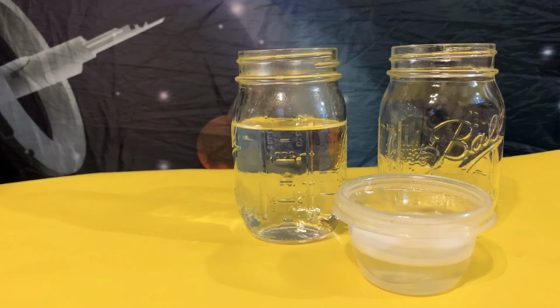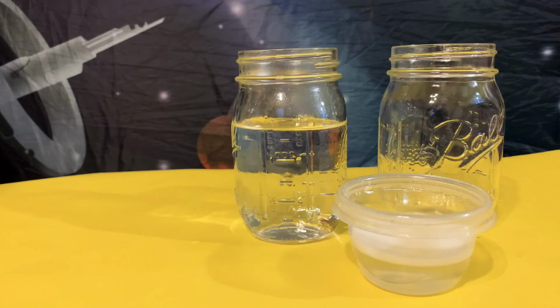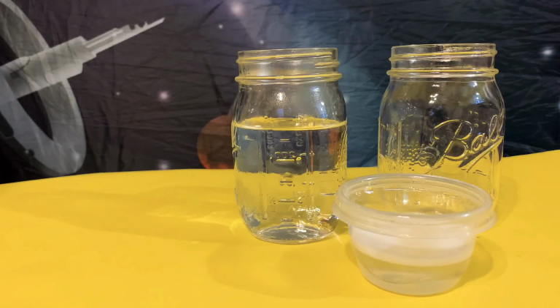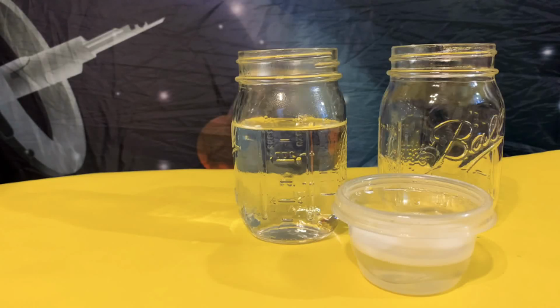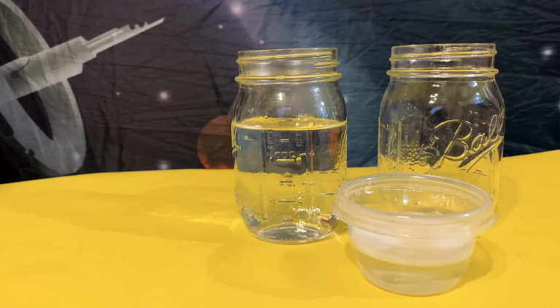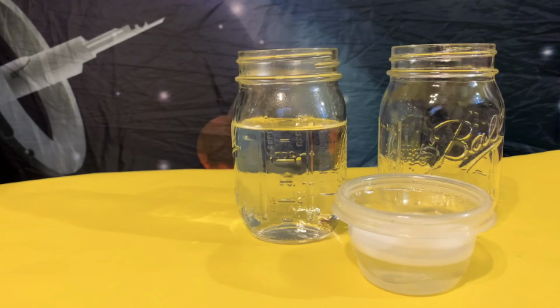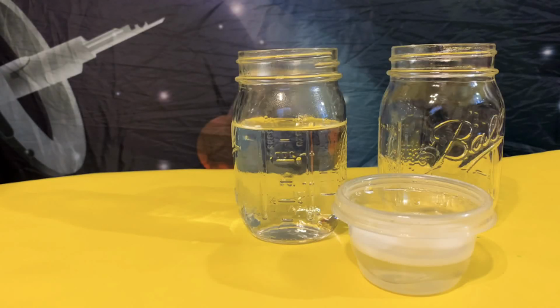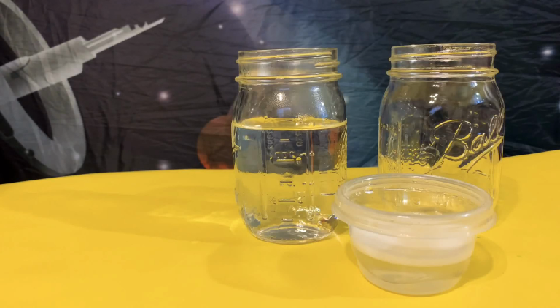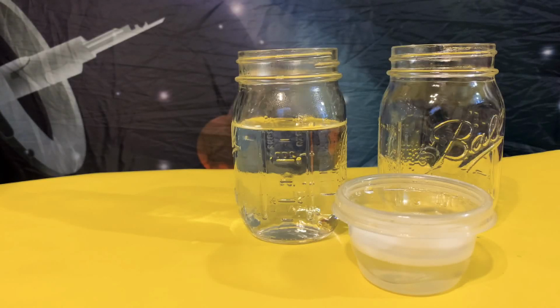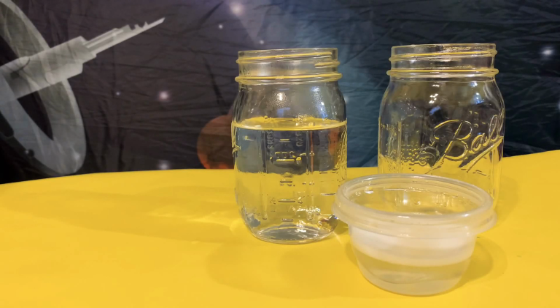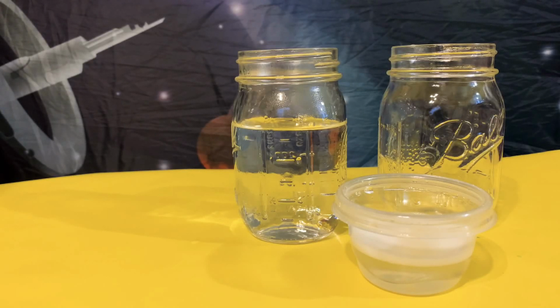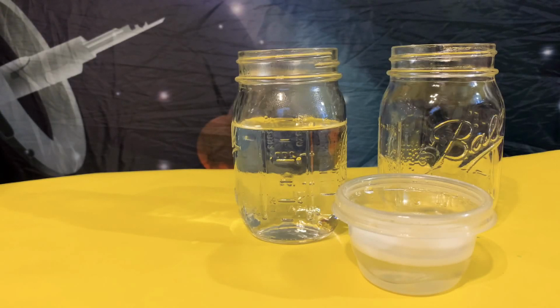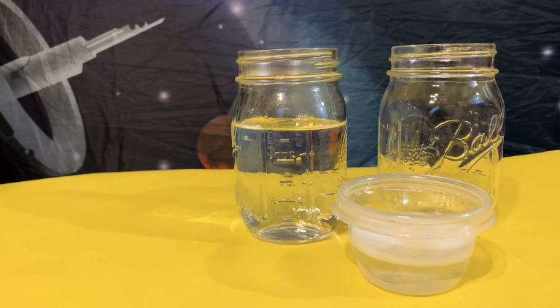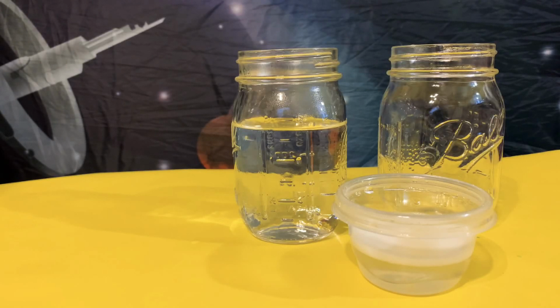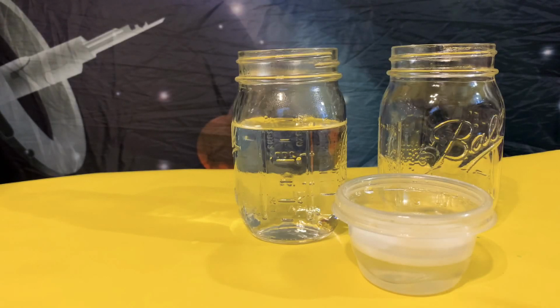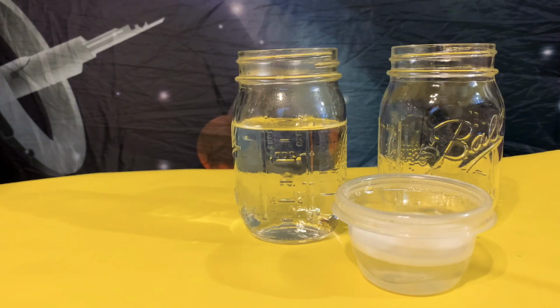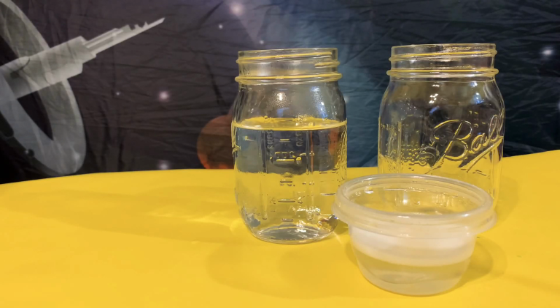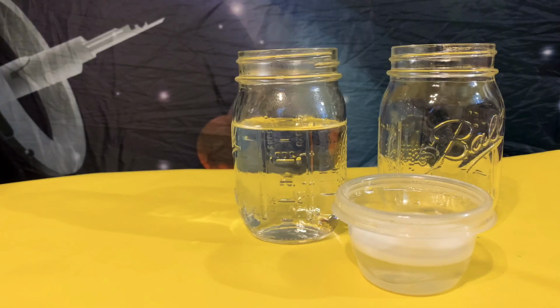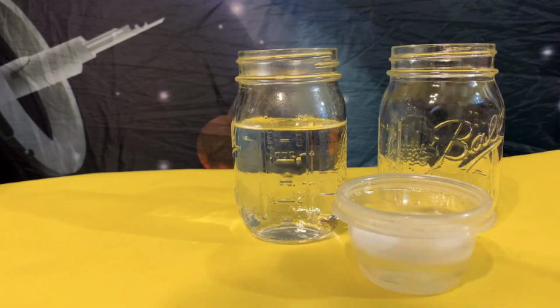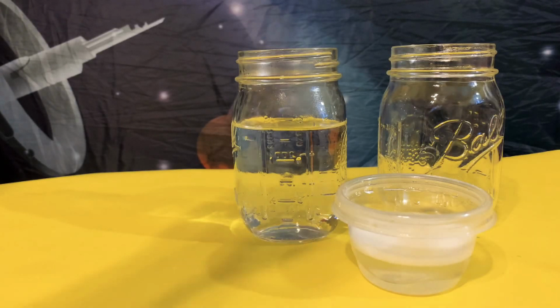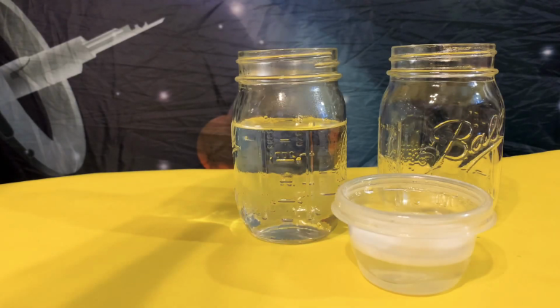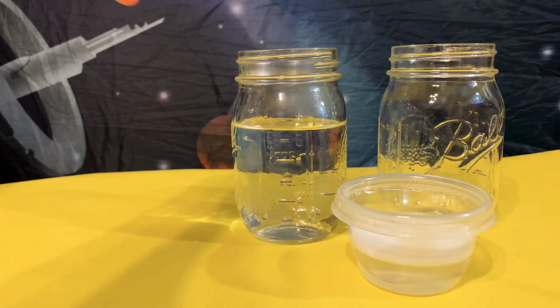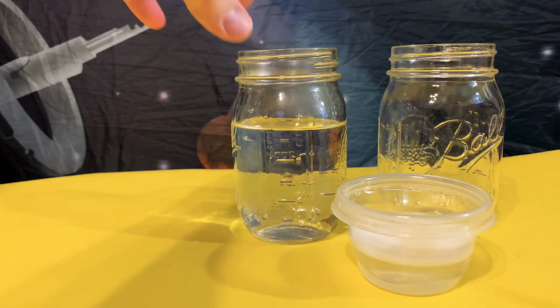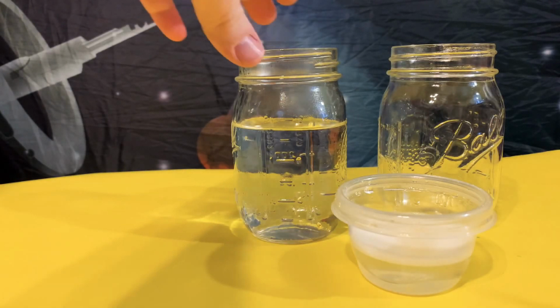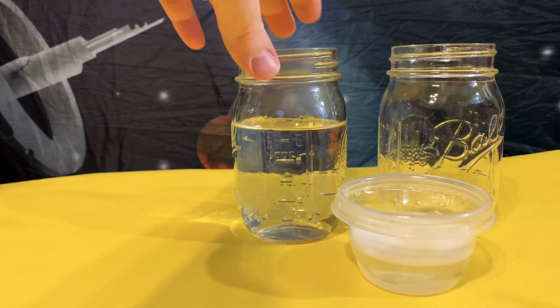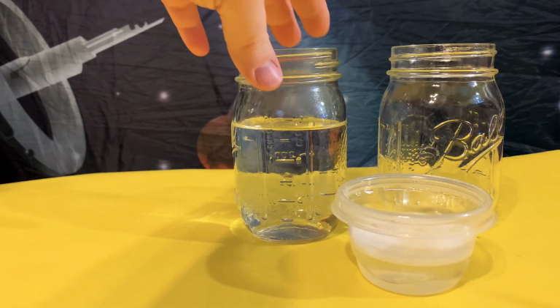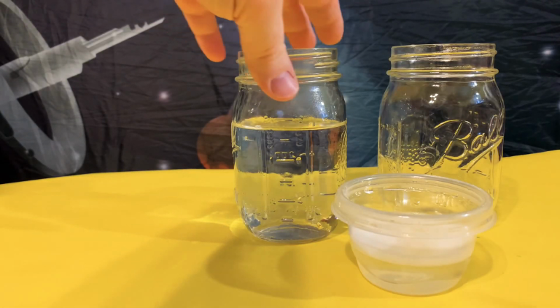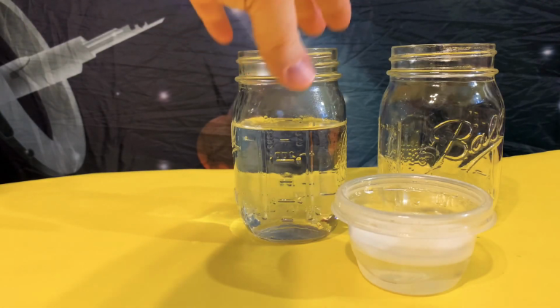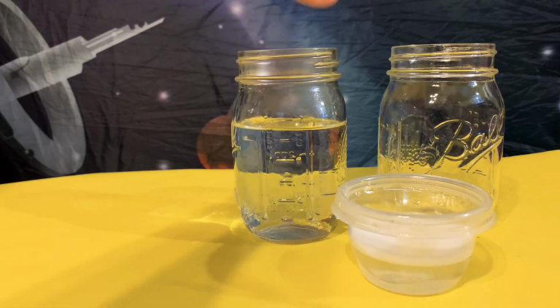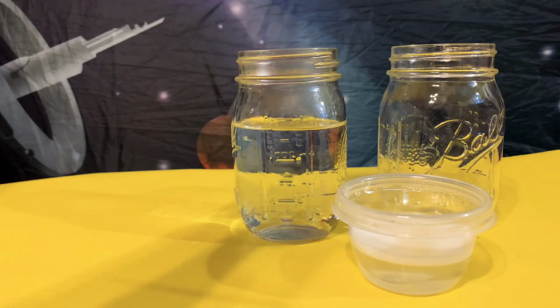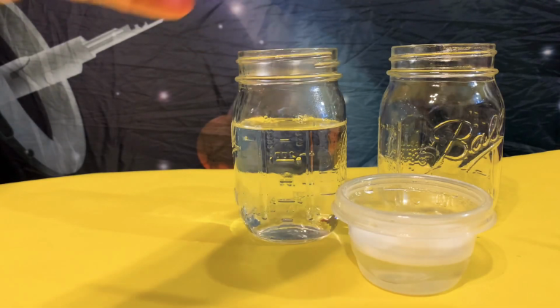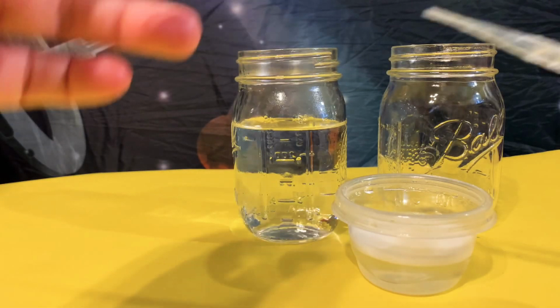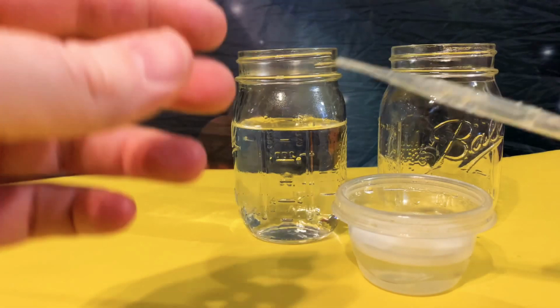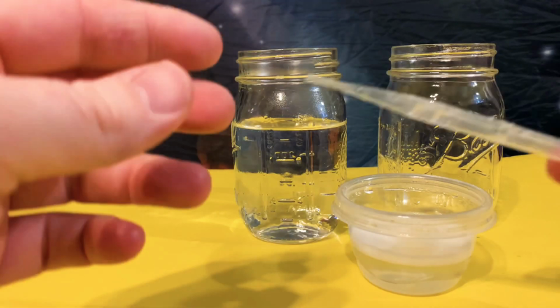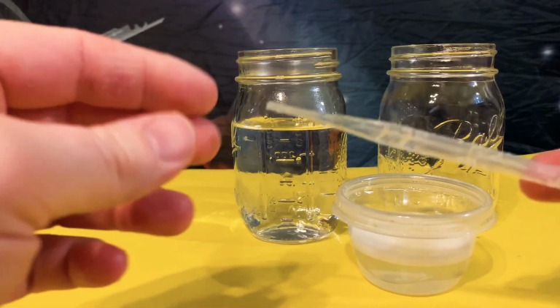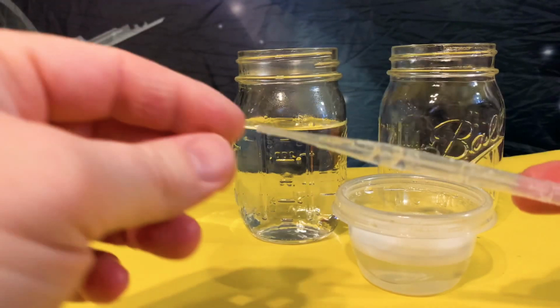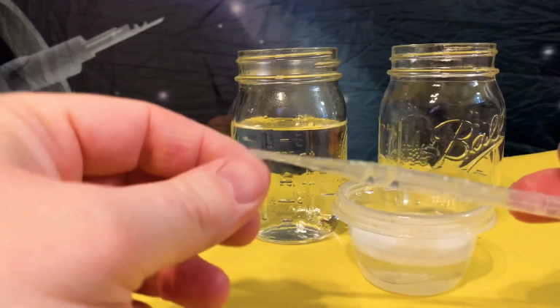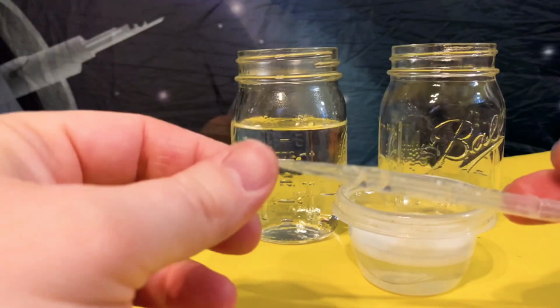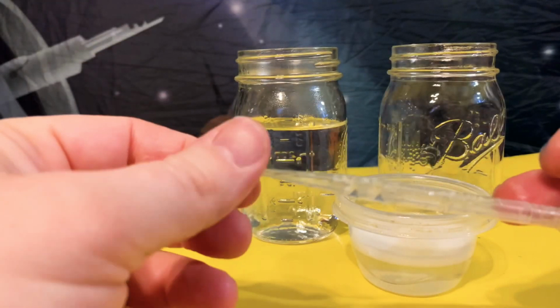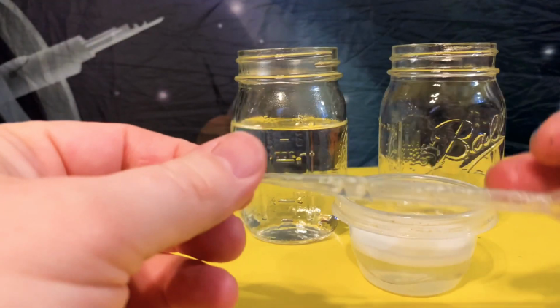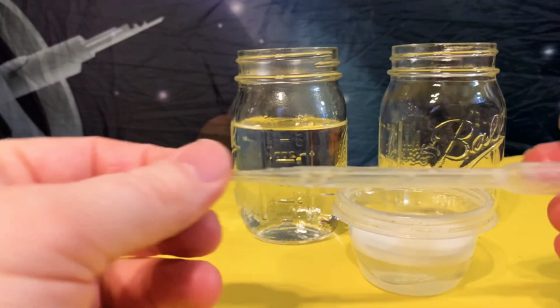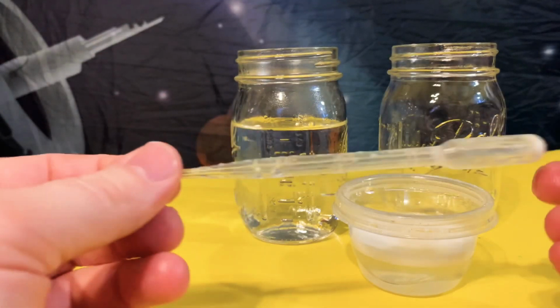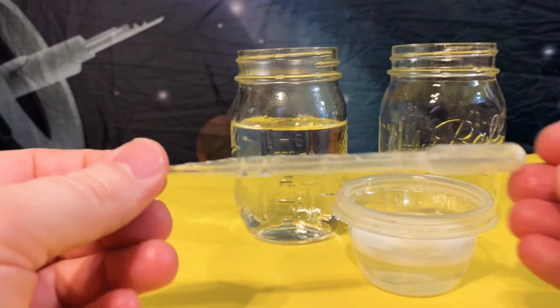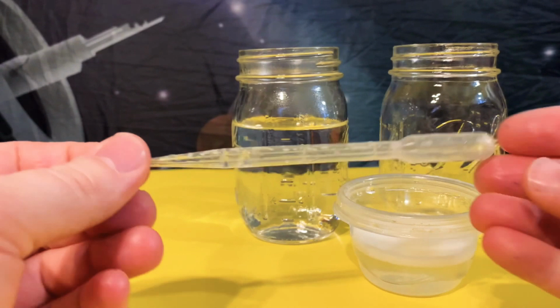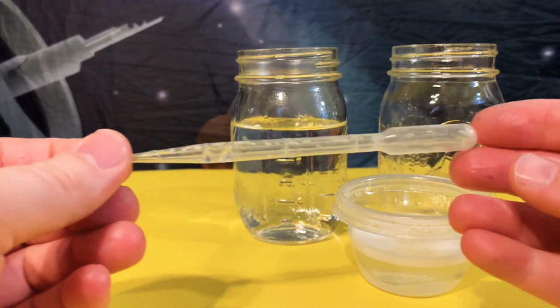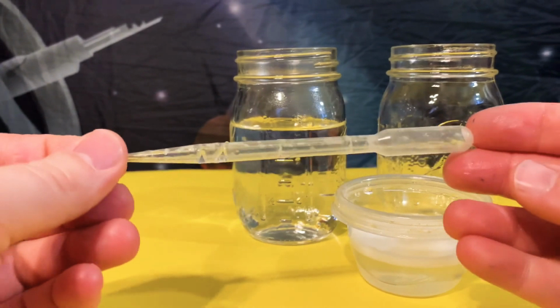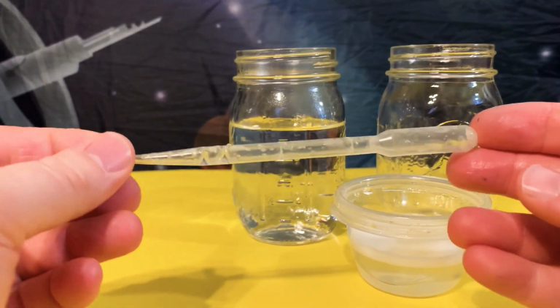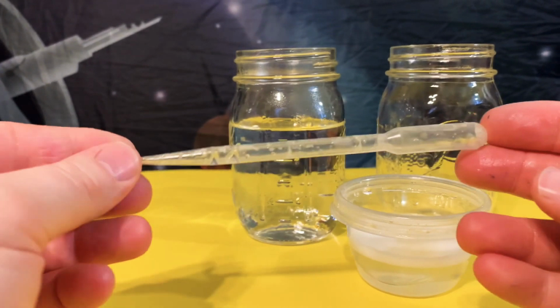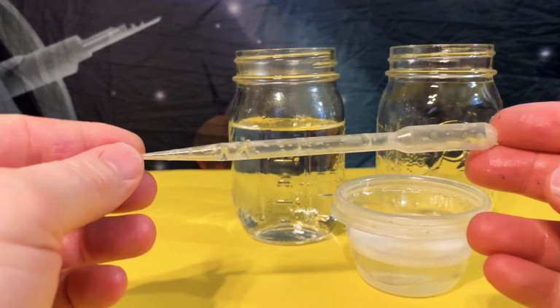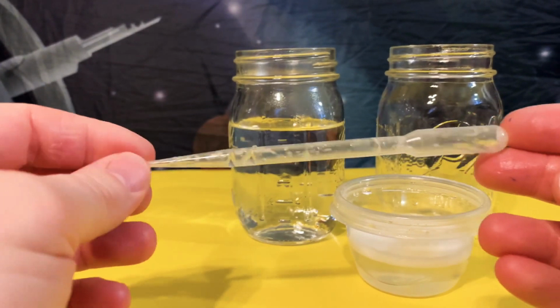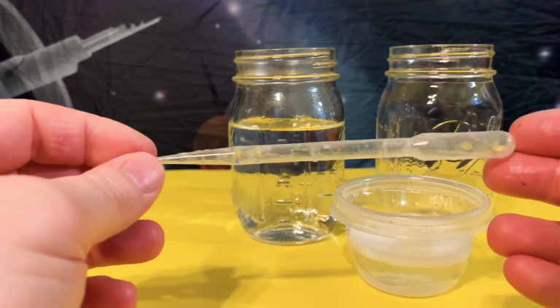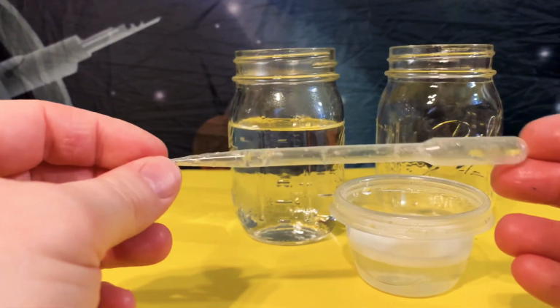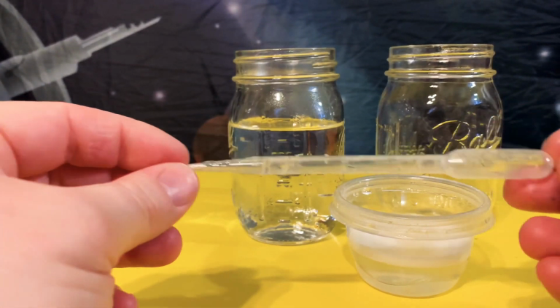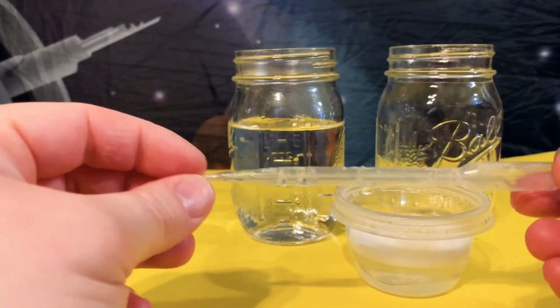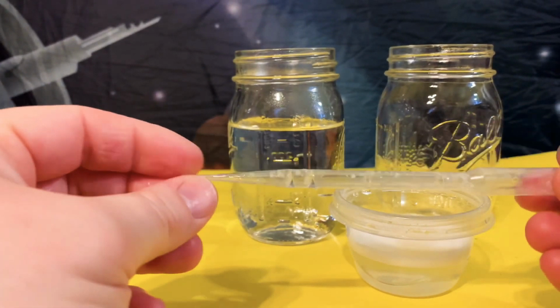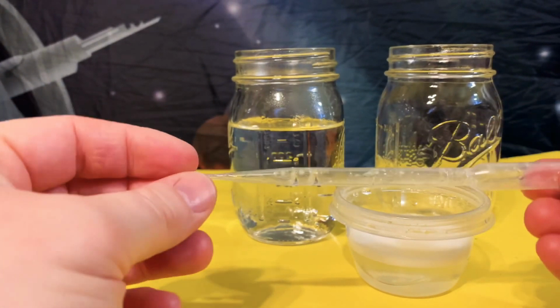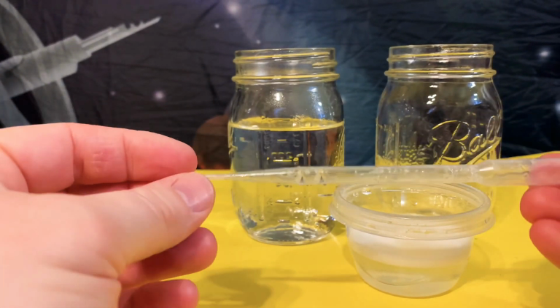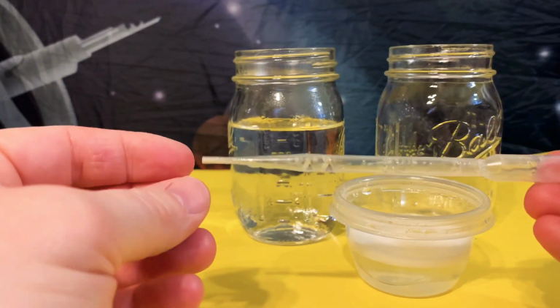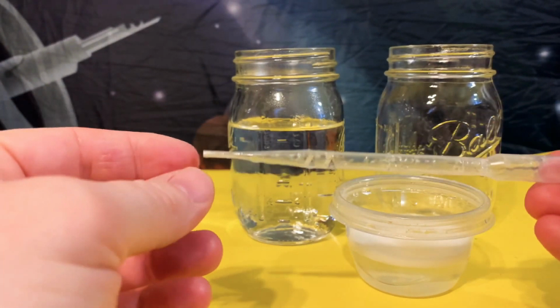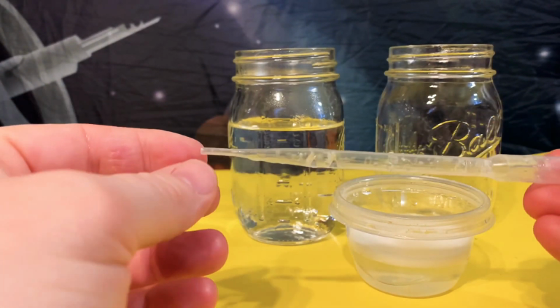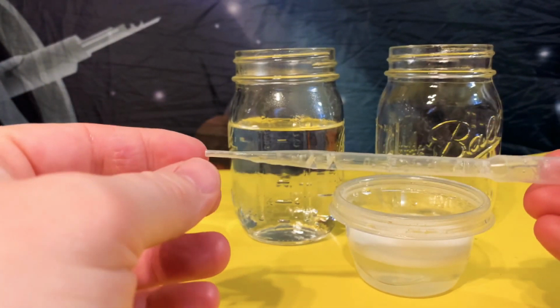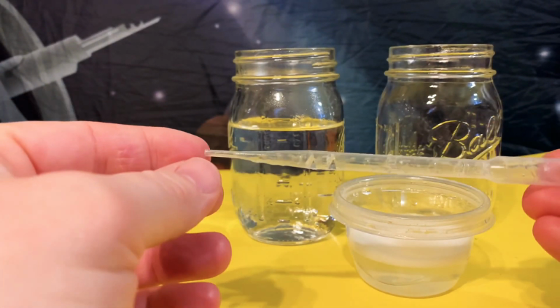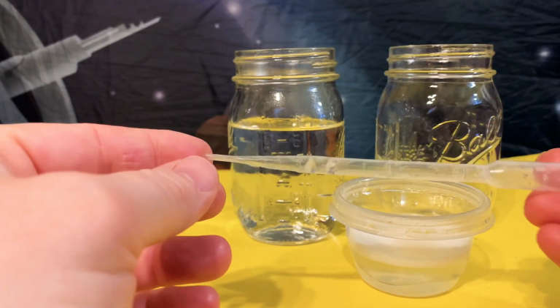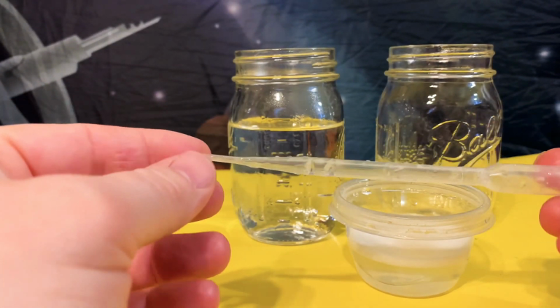Hello Science Lab Enthusiasts! Today we have a lesson on these plastic droppers or pipettes.